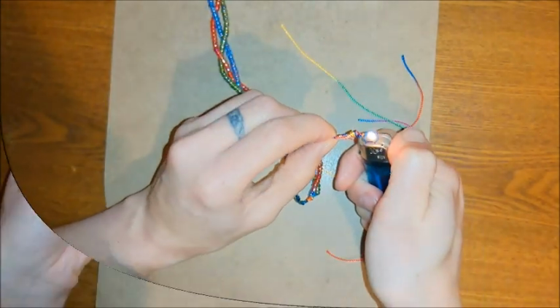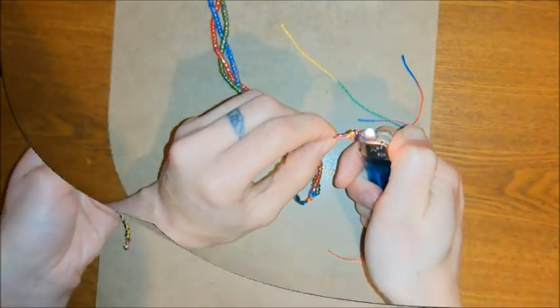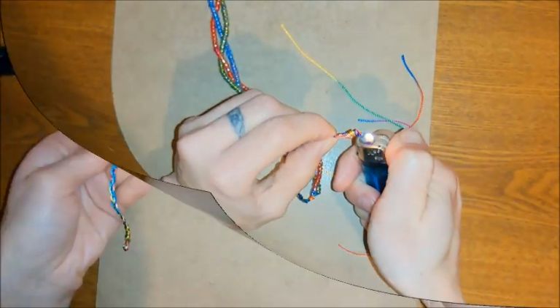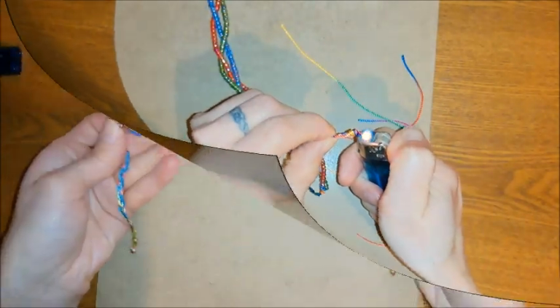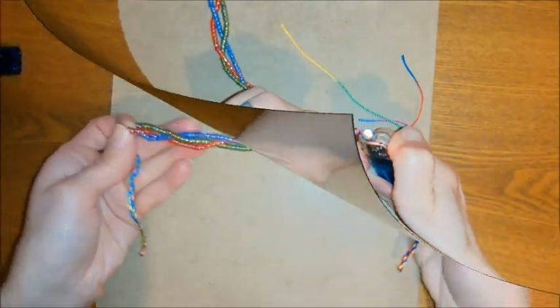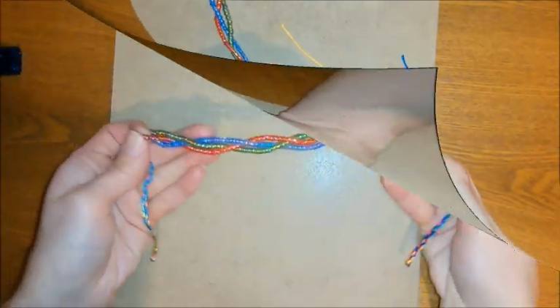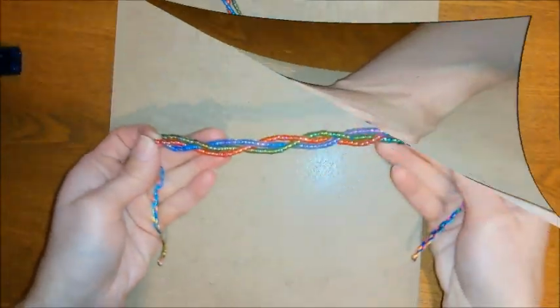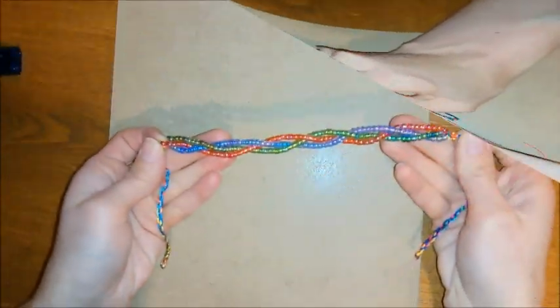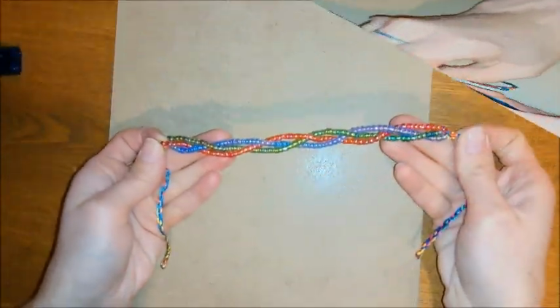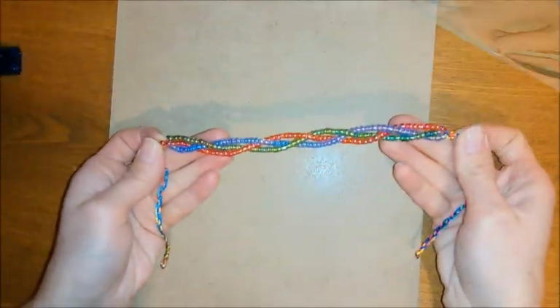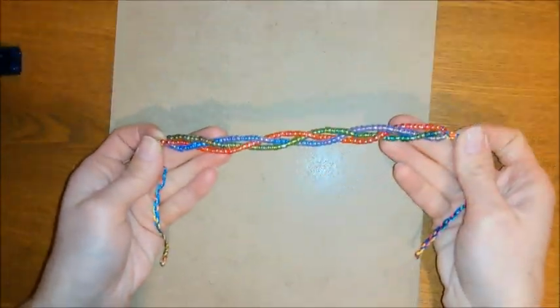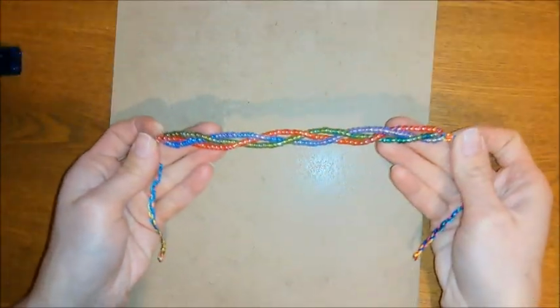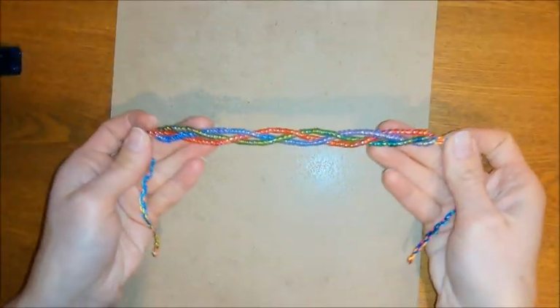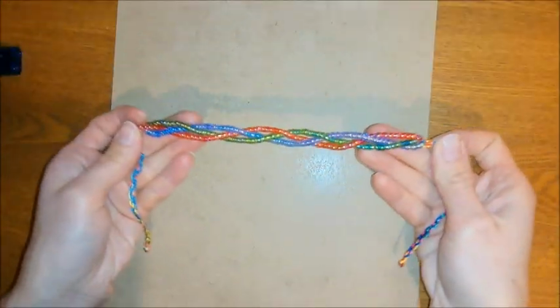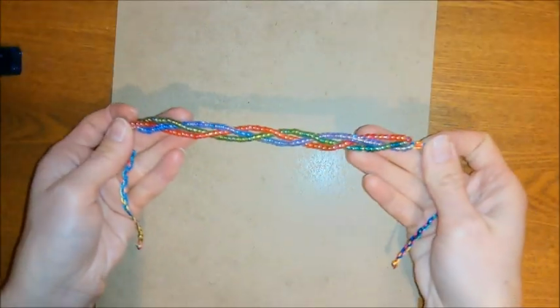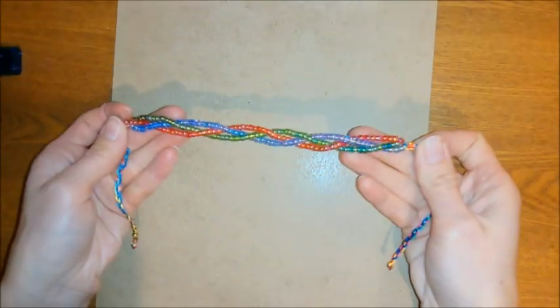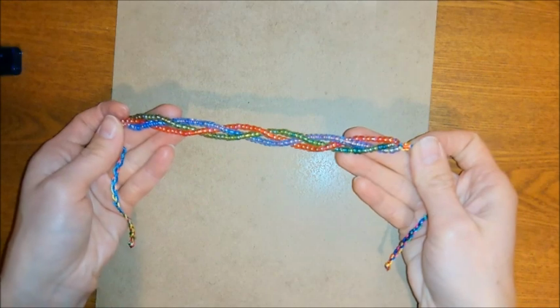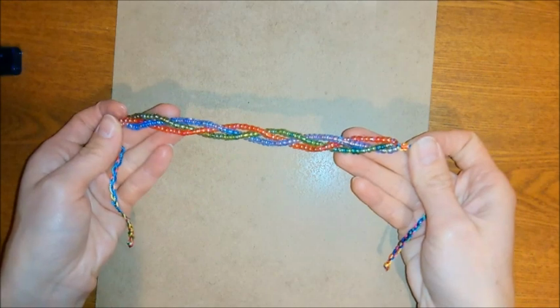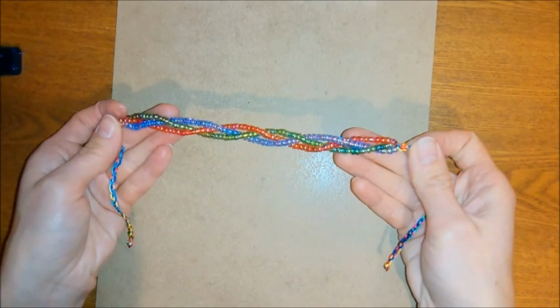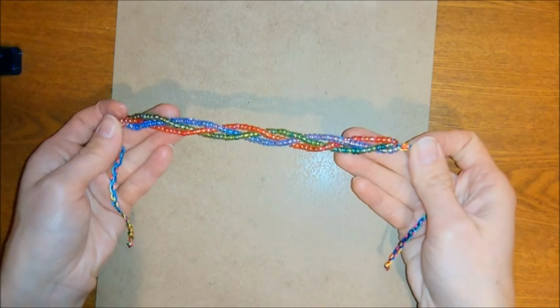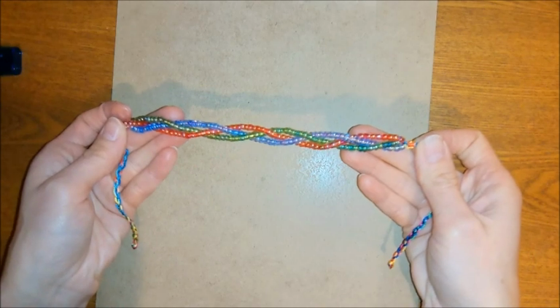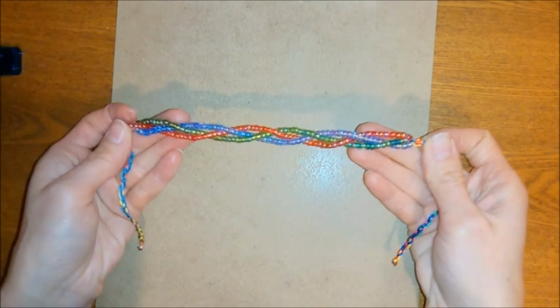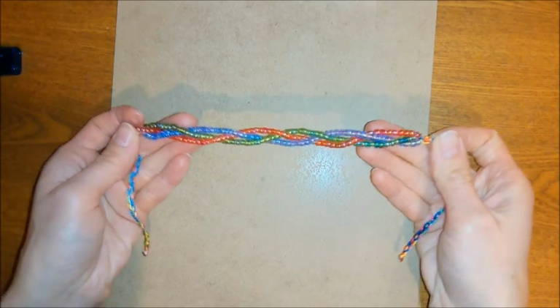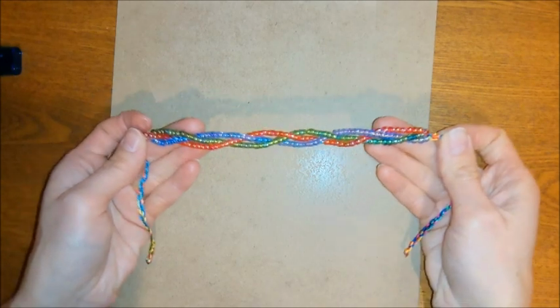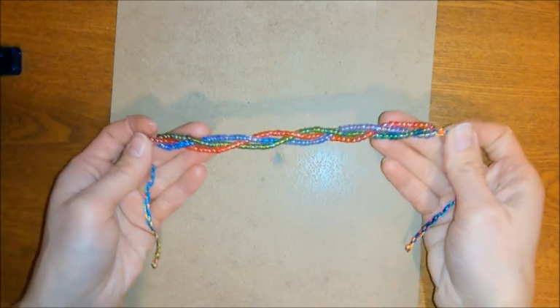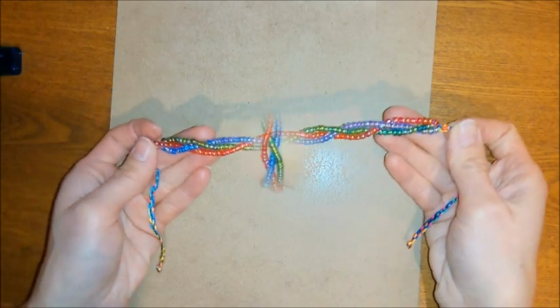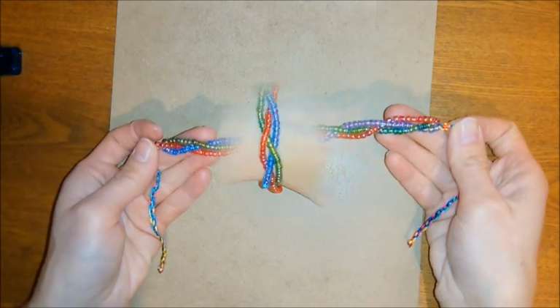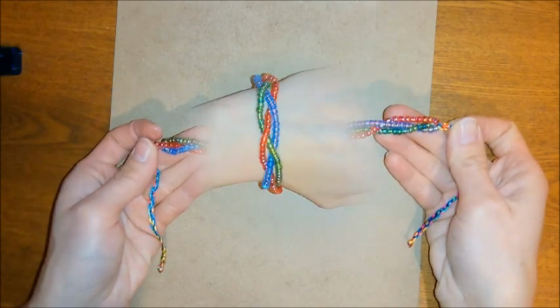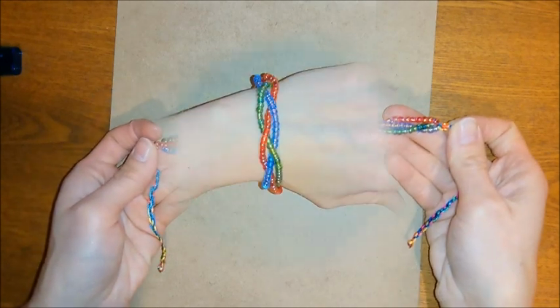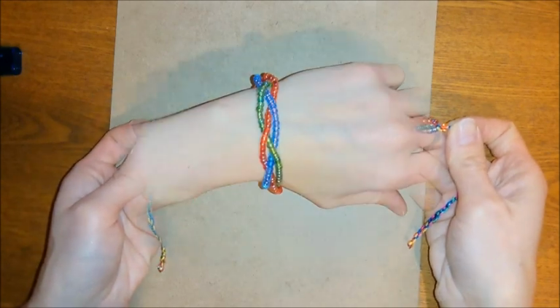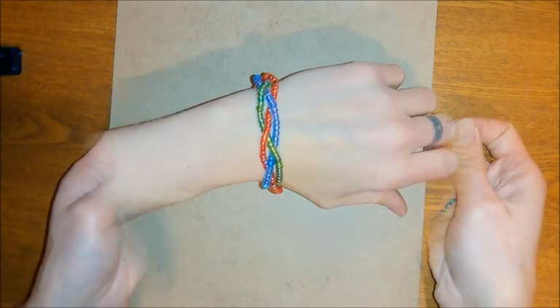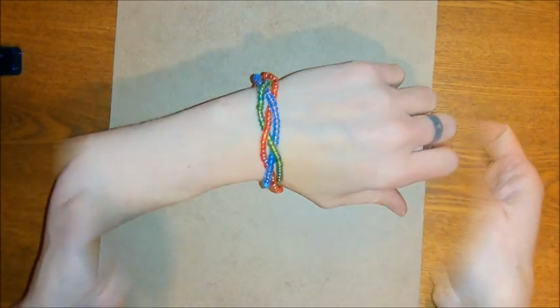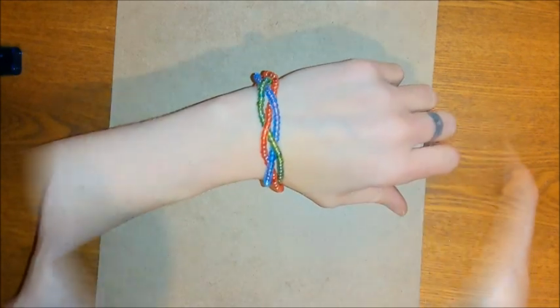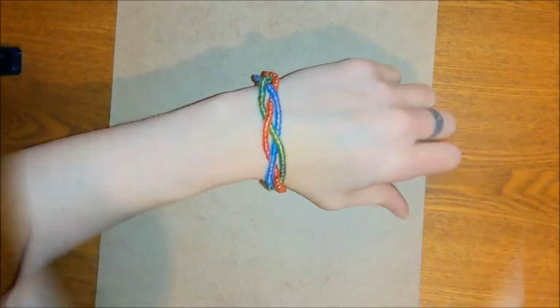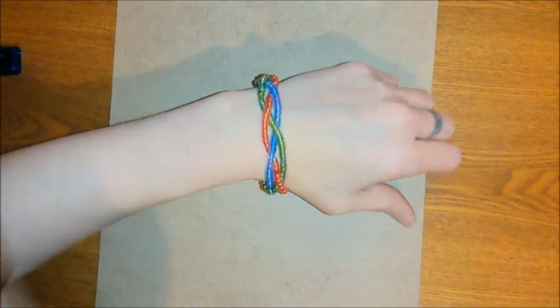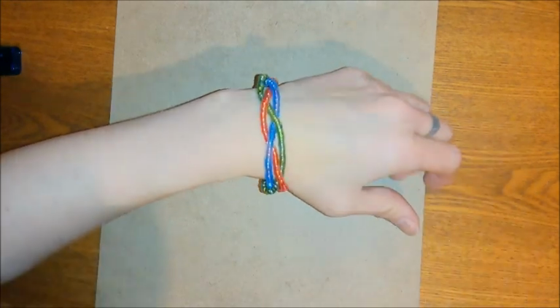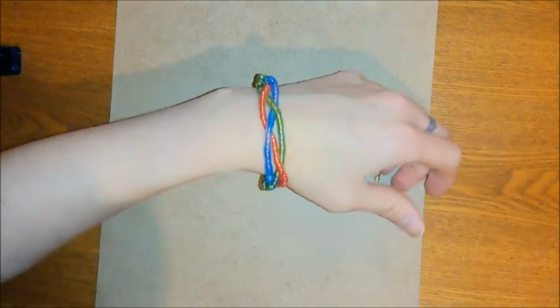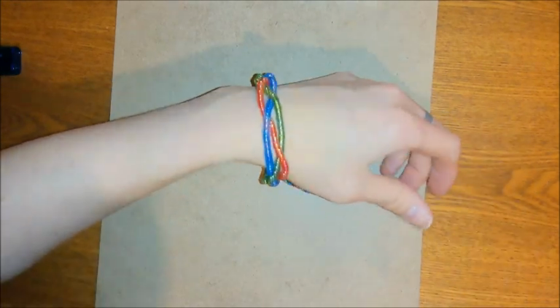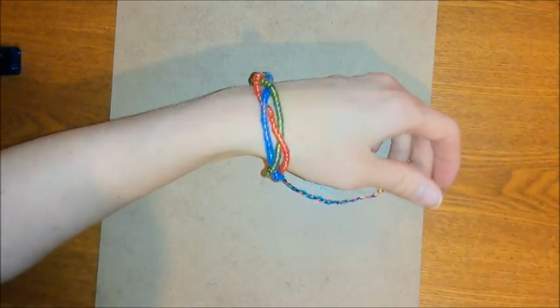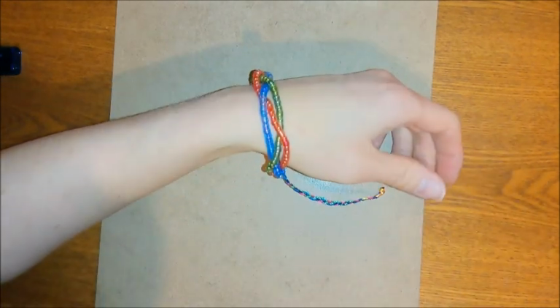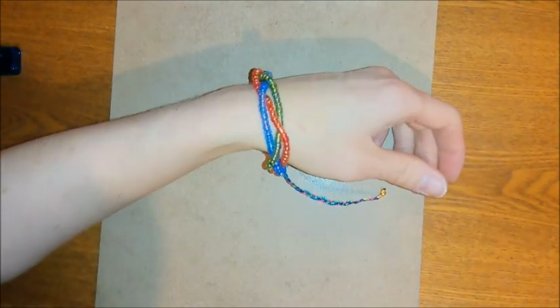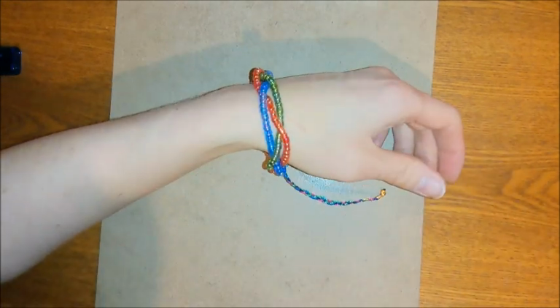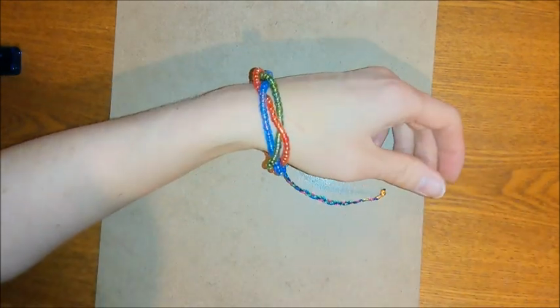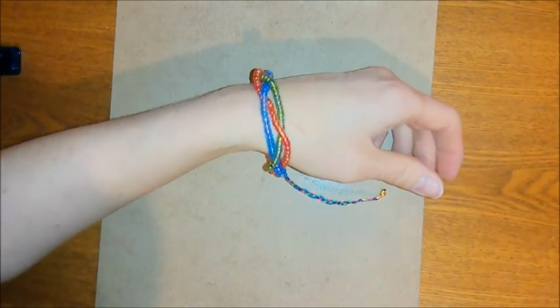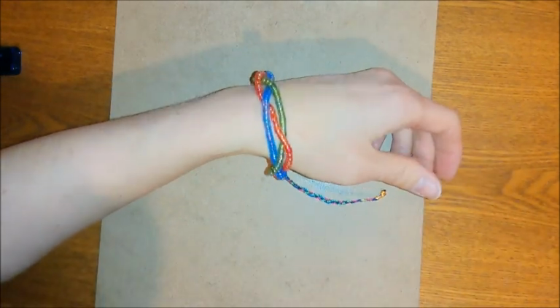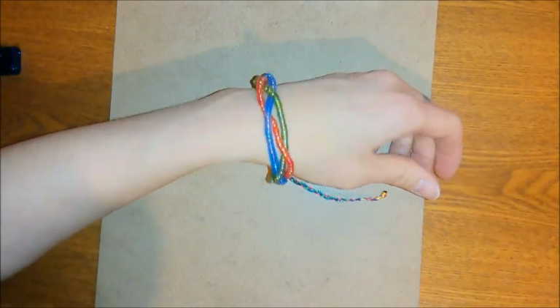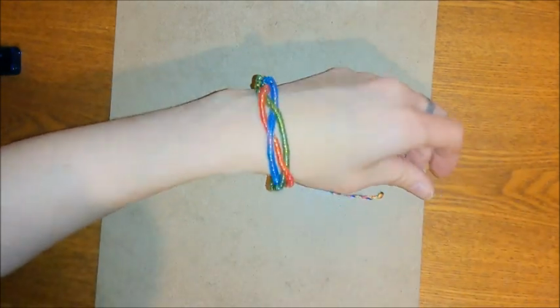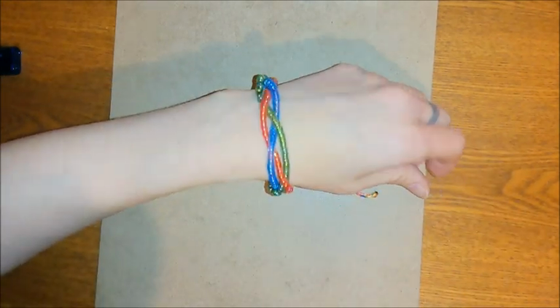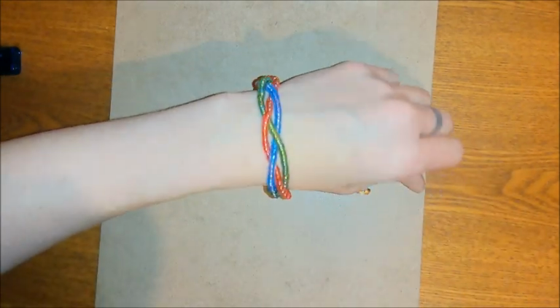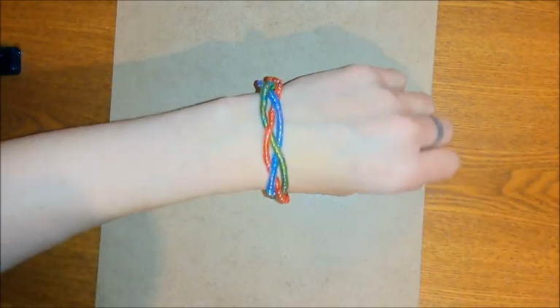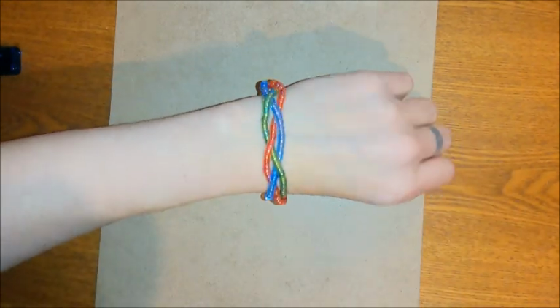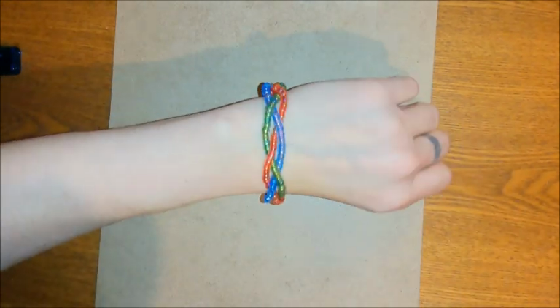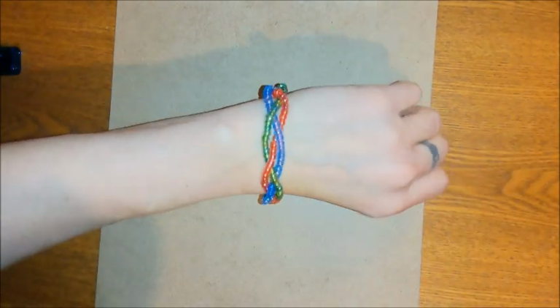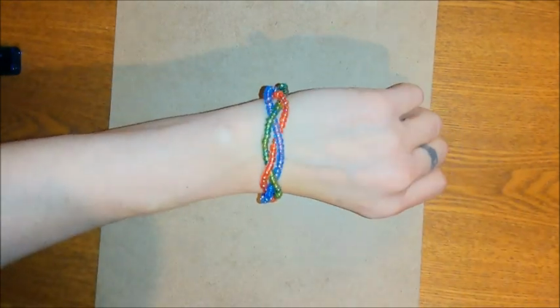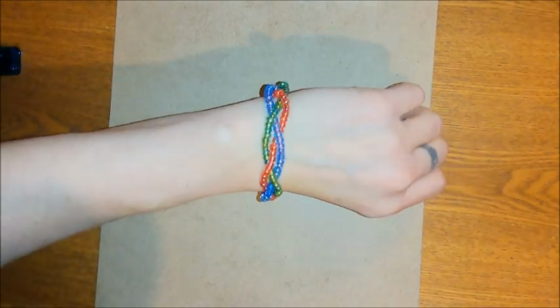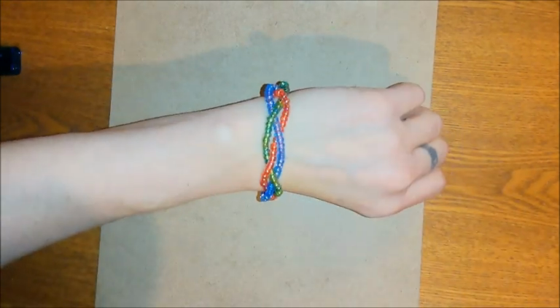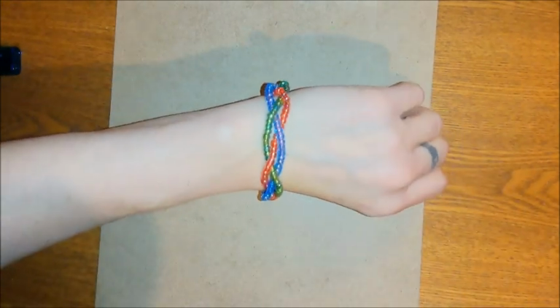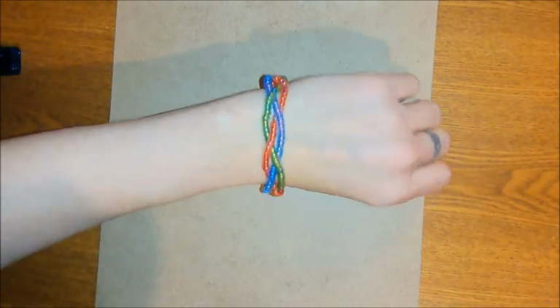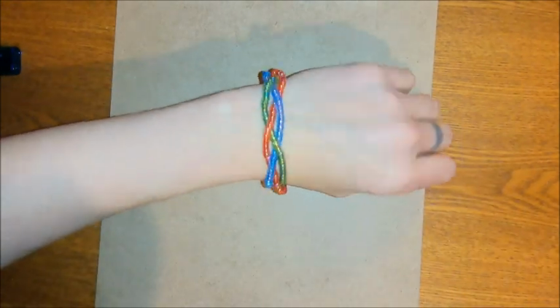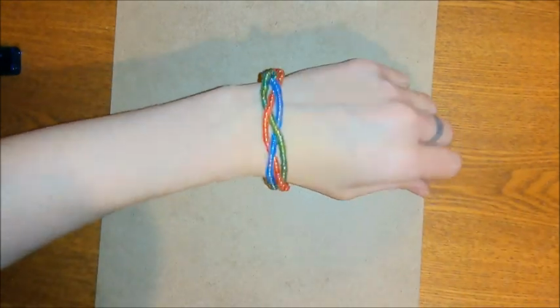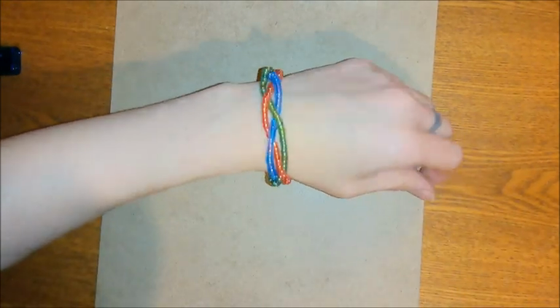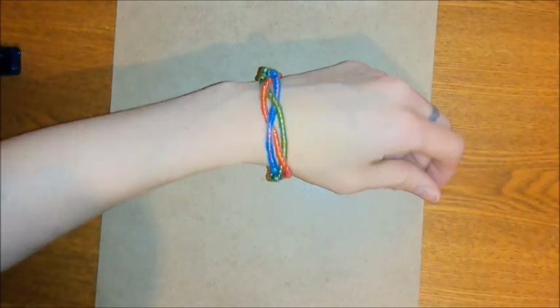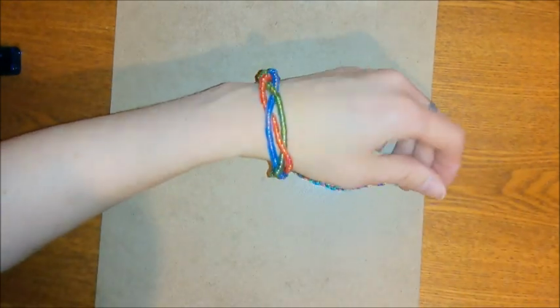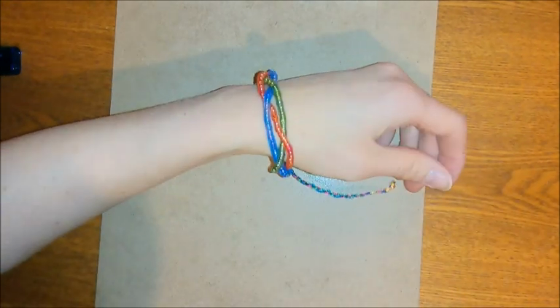Once you've finished, you should end up with something that looks like this — and that is your completed beaded braid friendship bracelet.